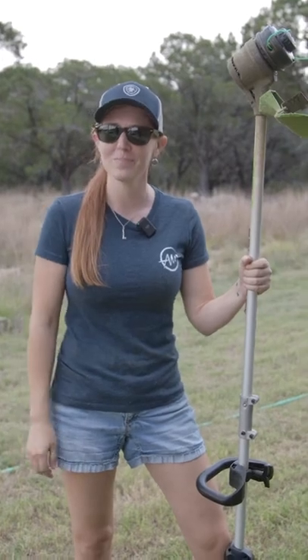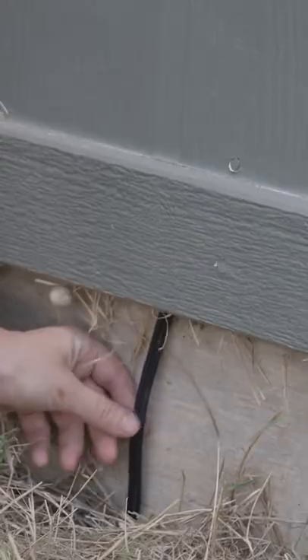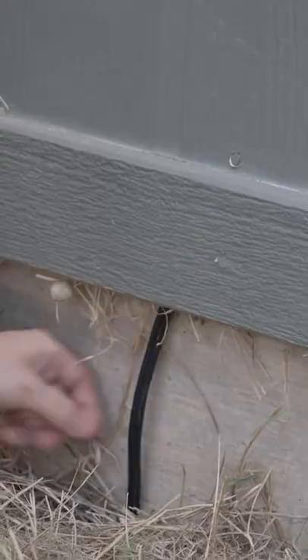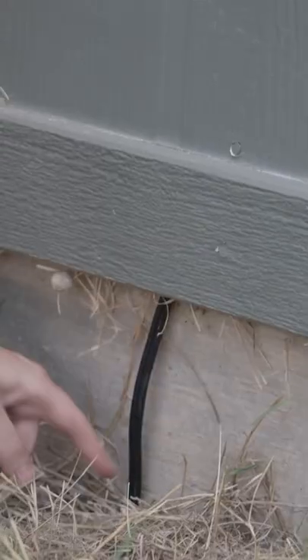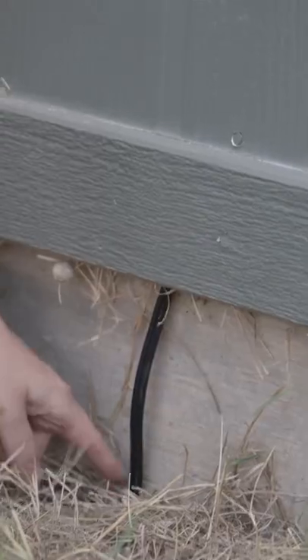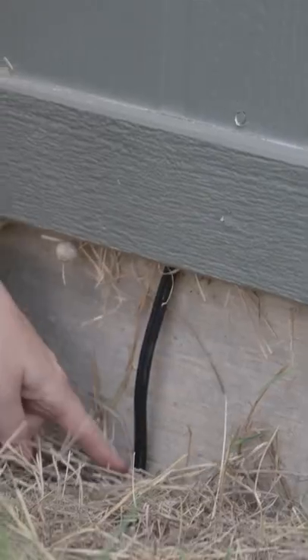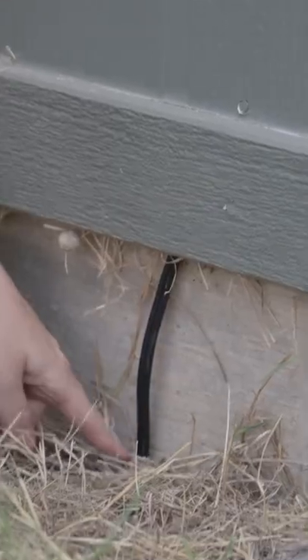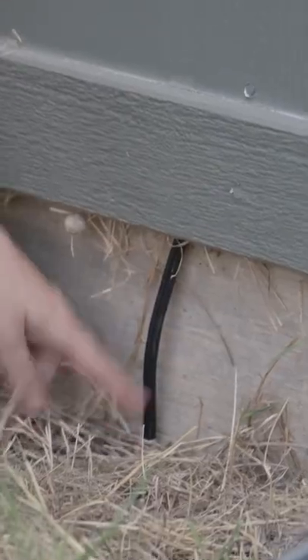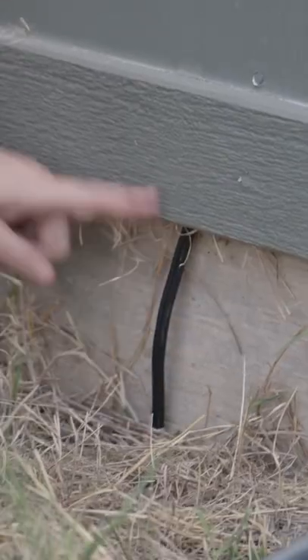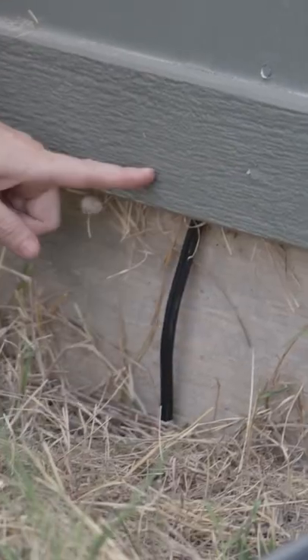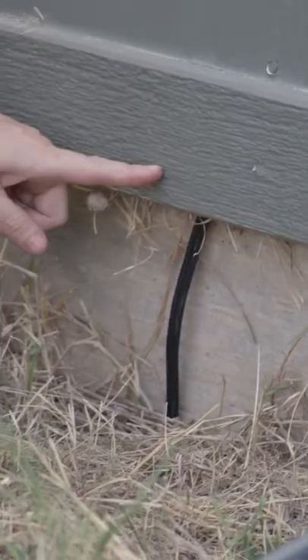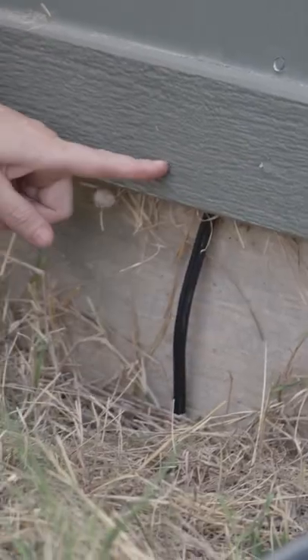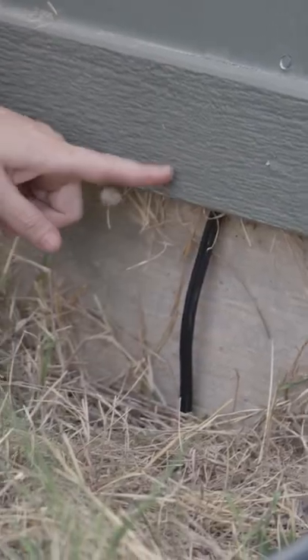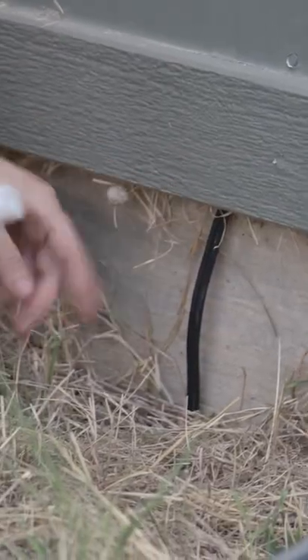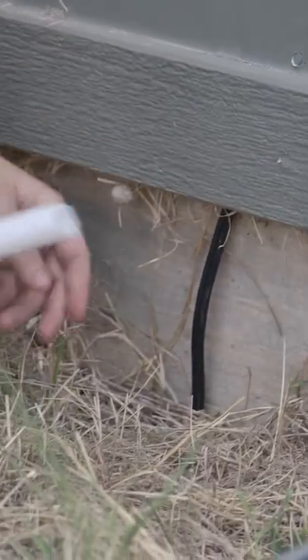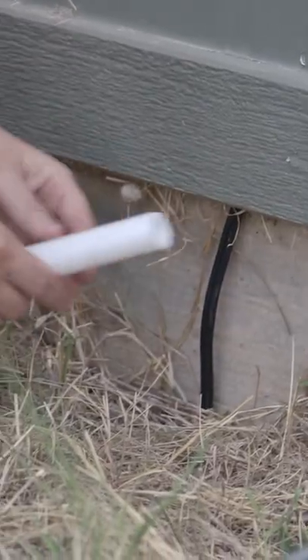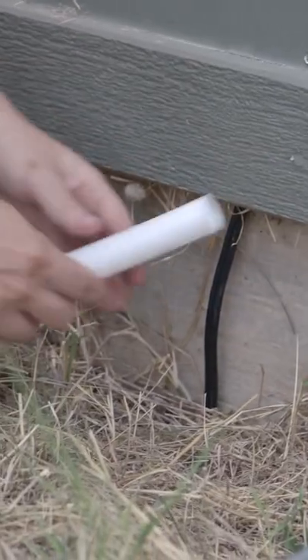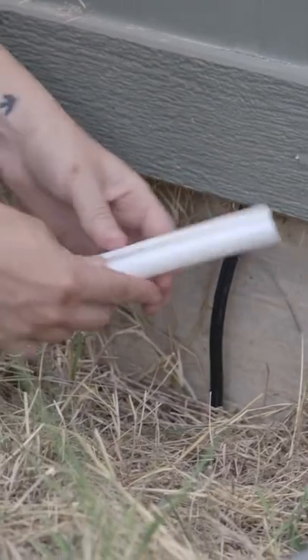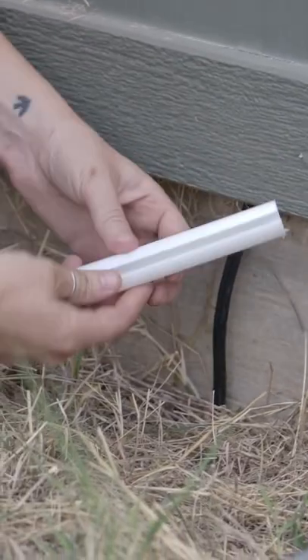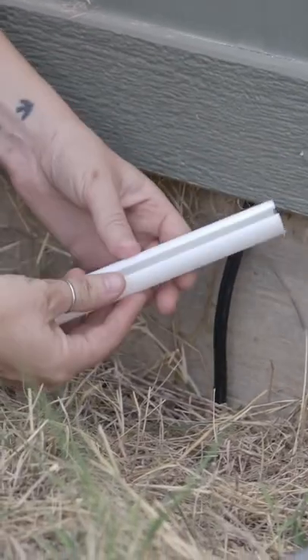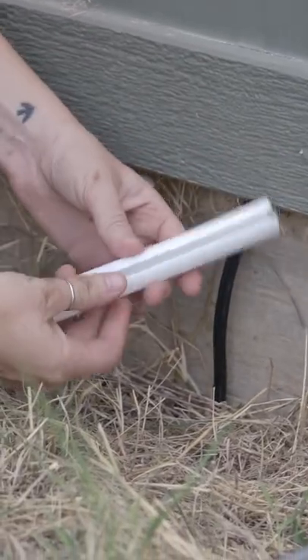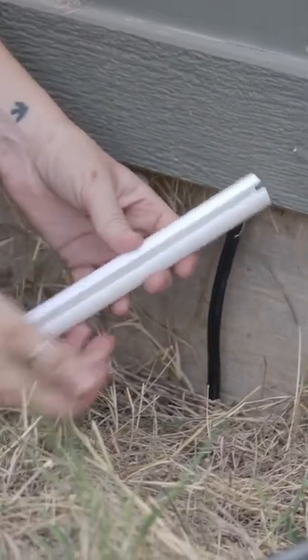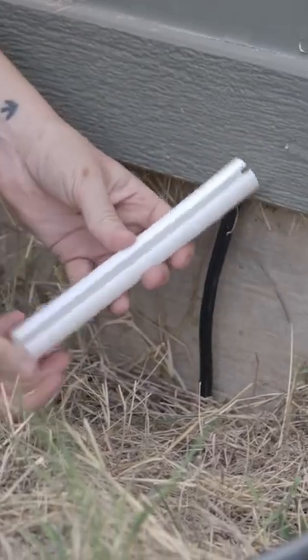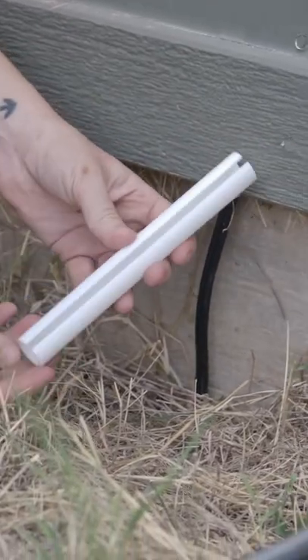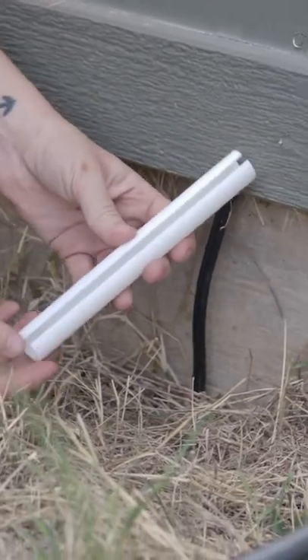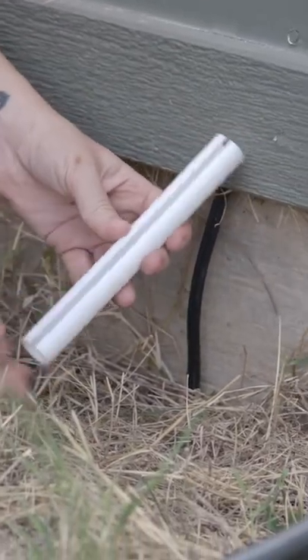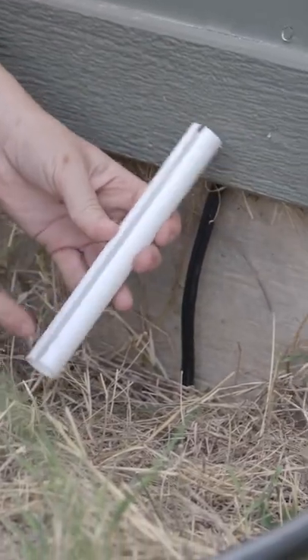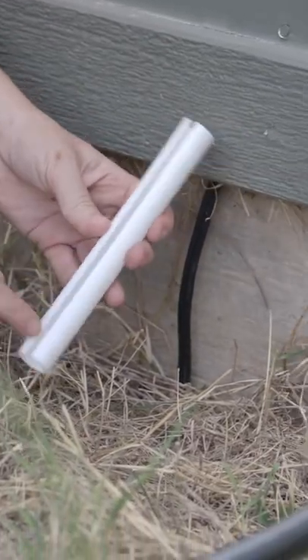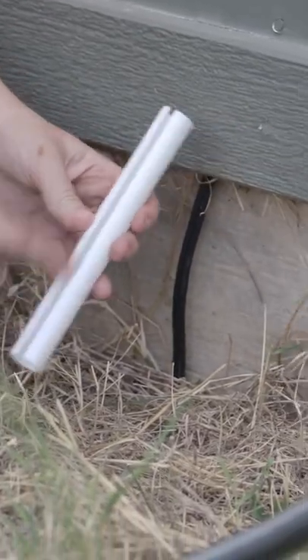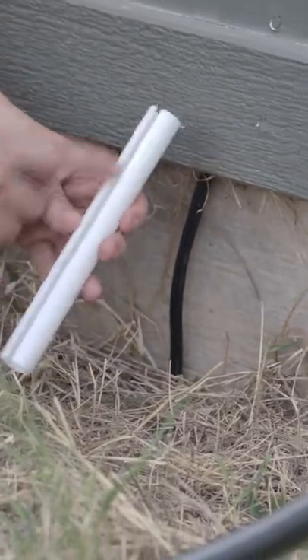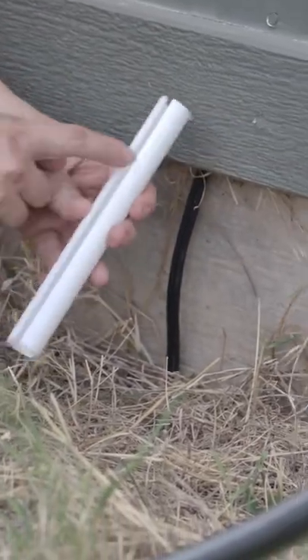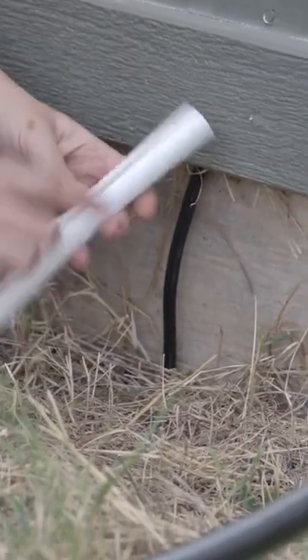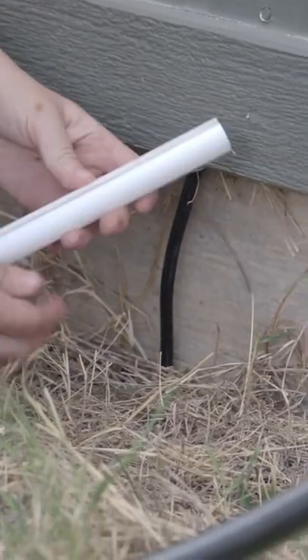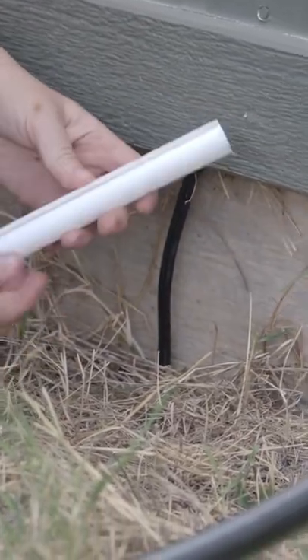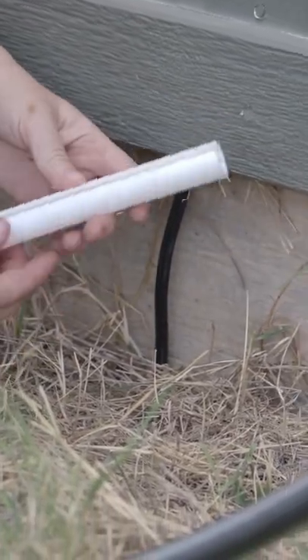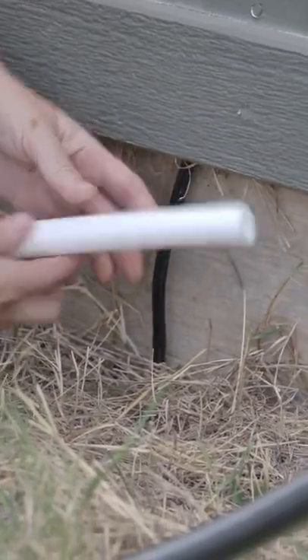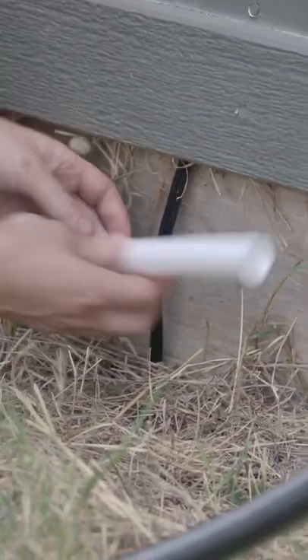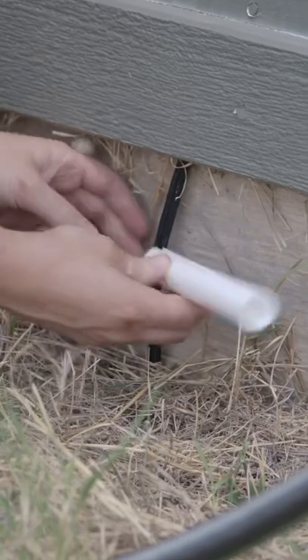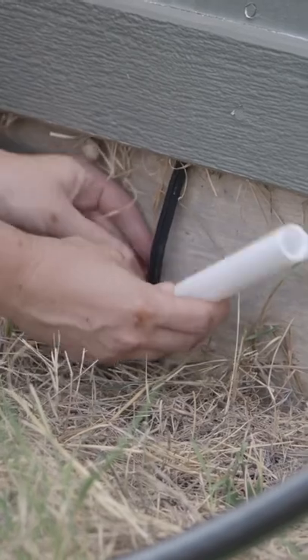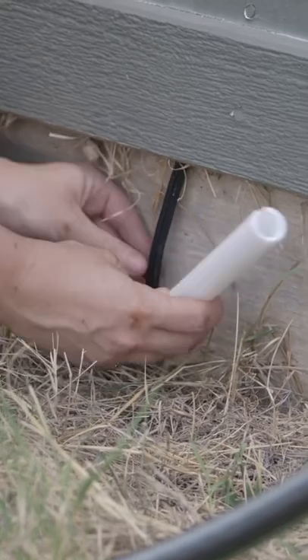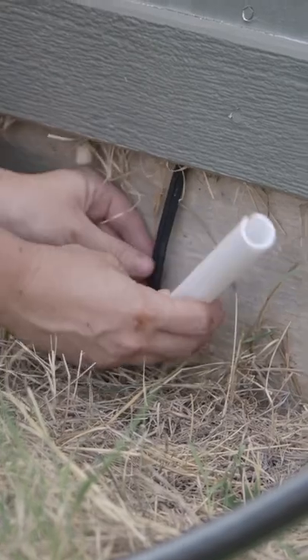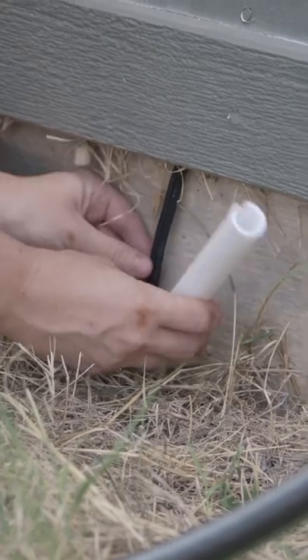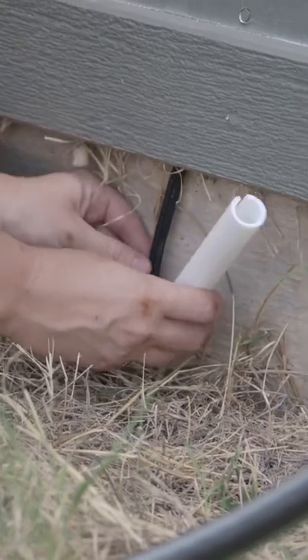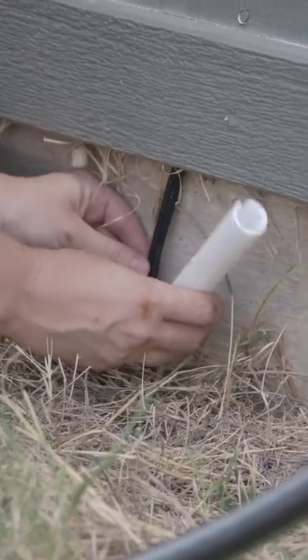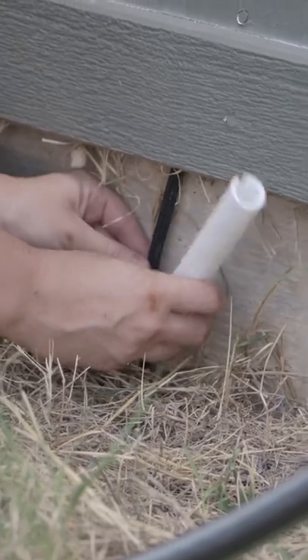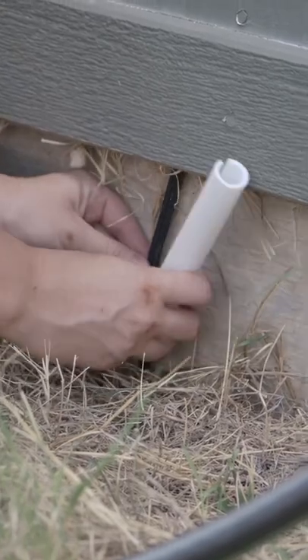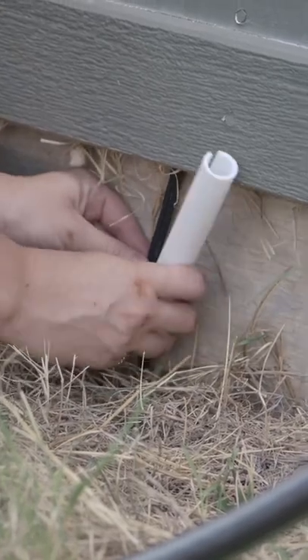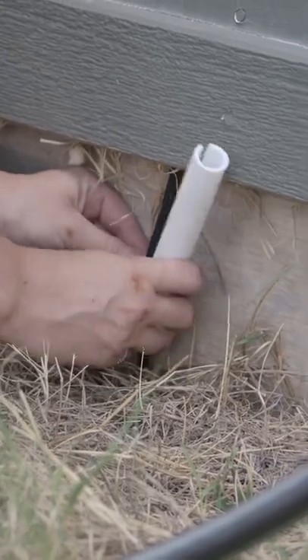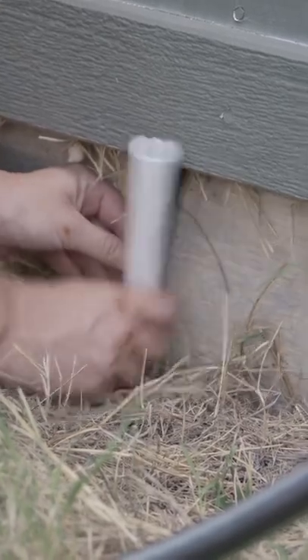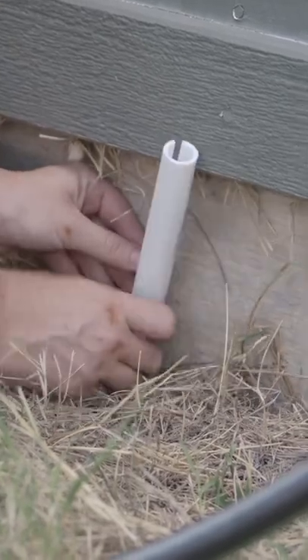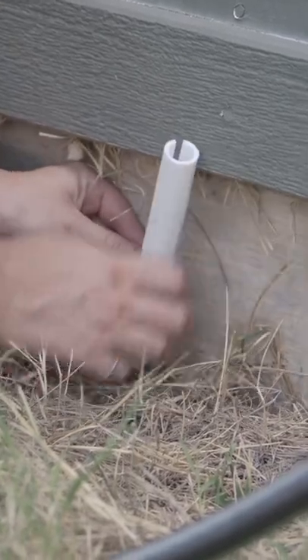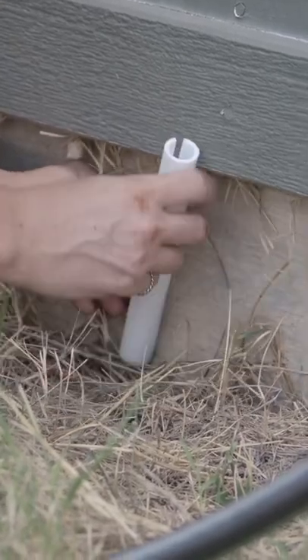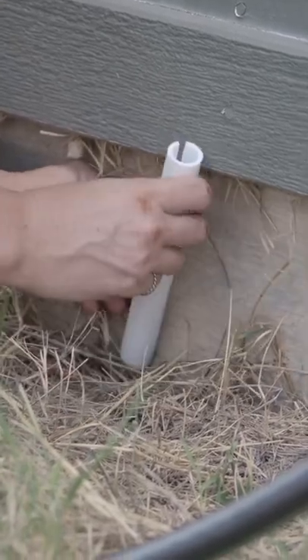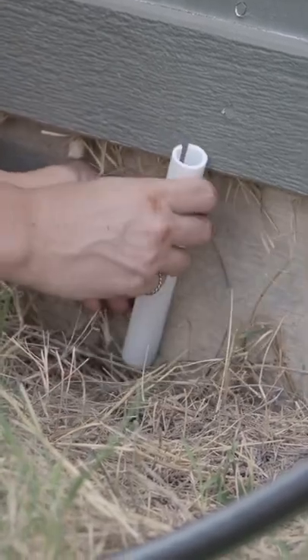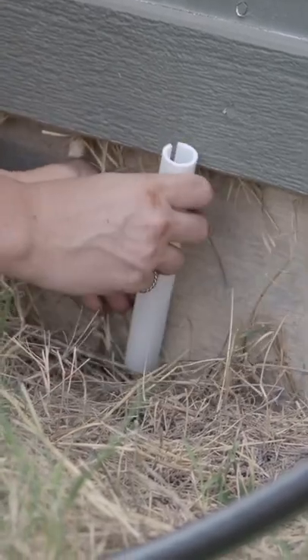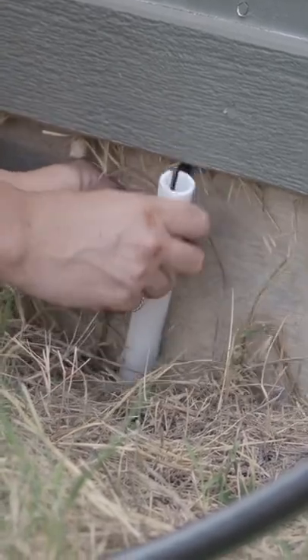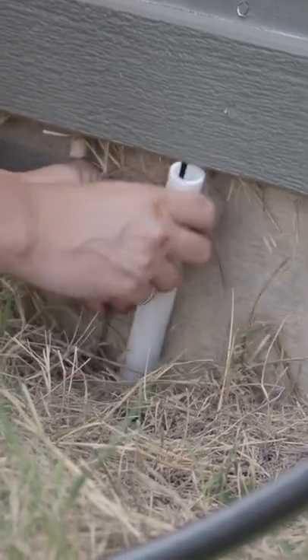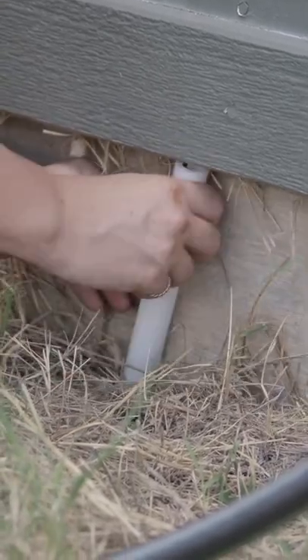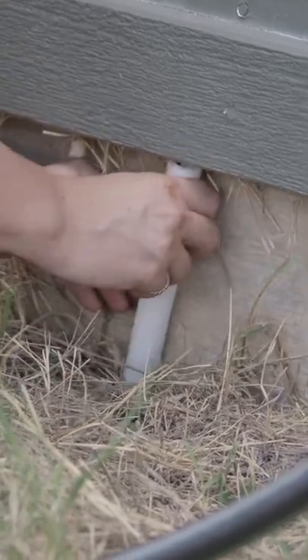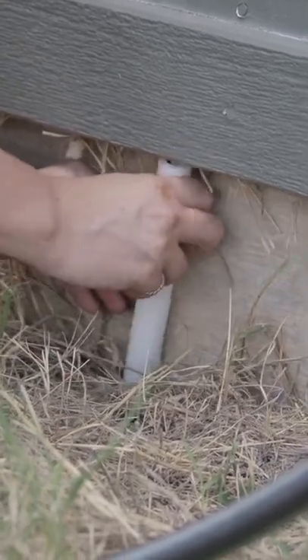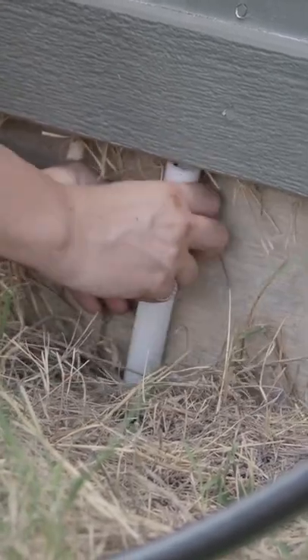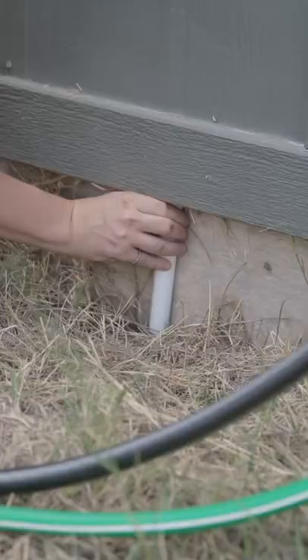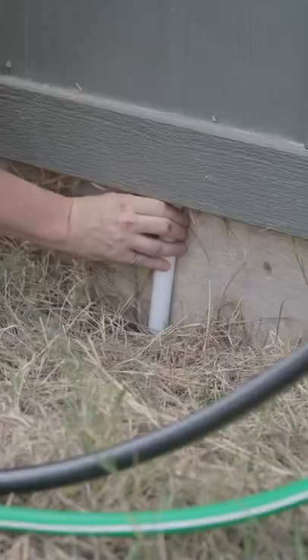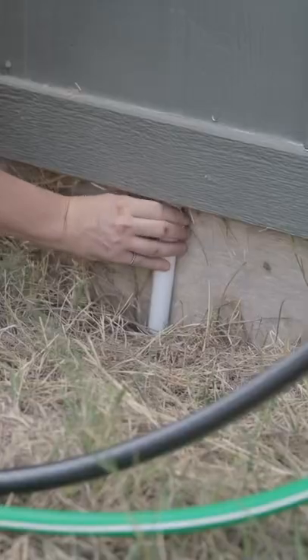If you have any sort of wiring going into a building, you can cut a slit along the side of a sleeve of PVC, and then slip it right over it.